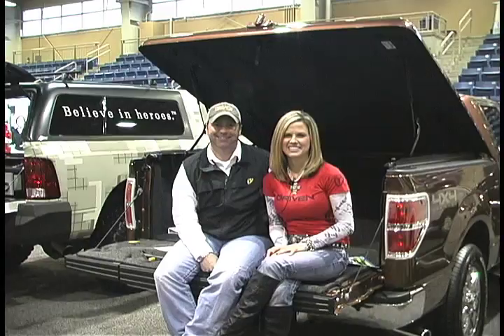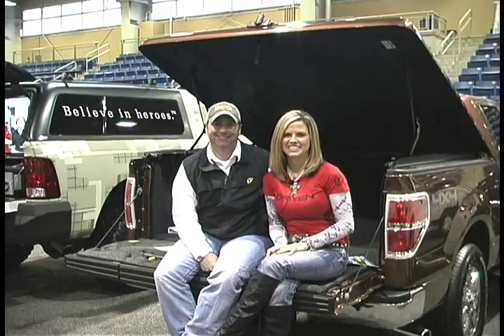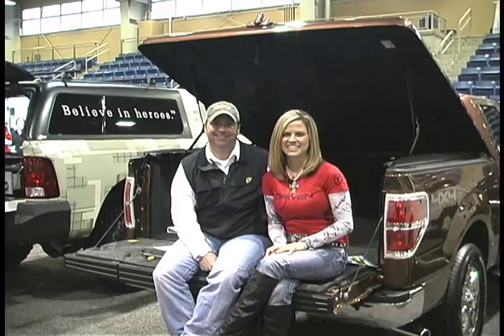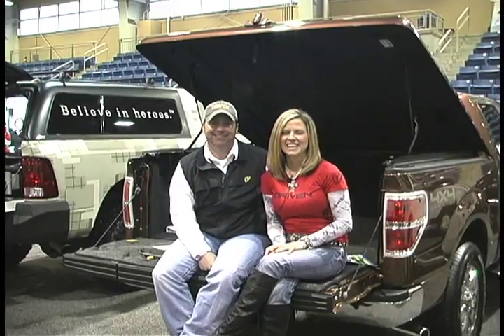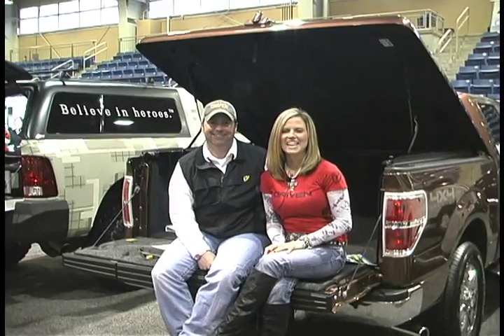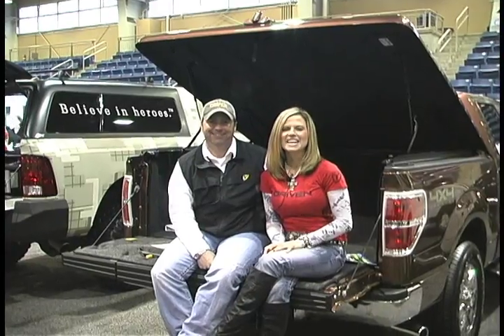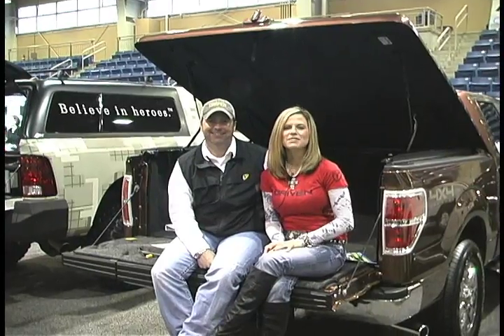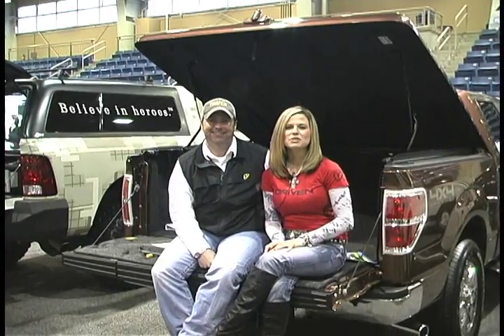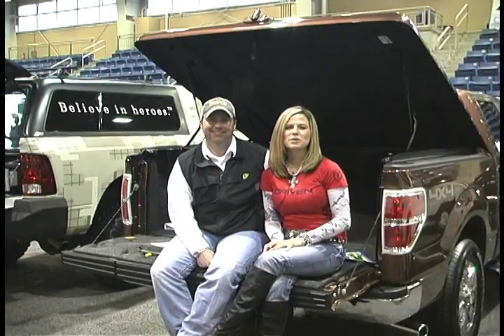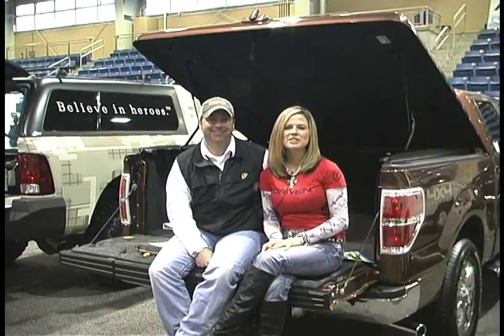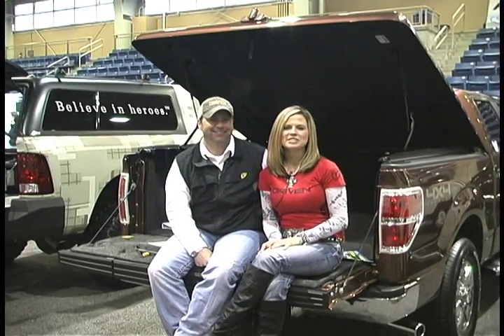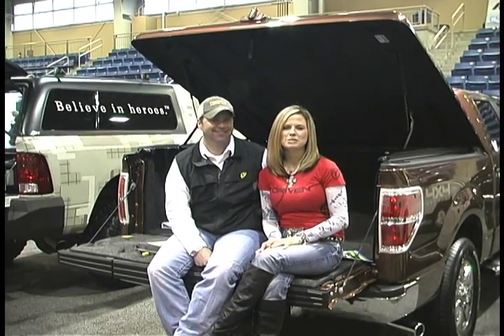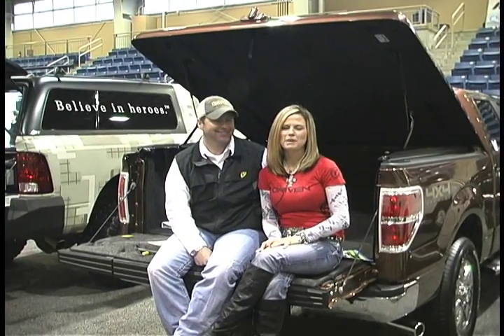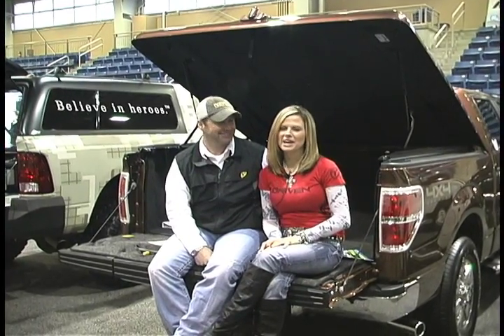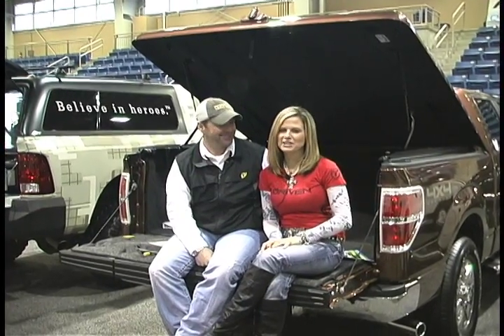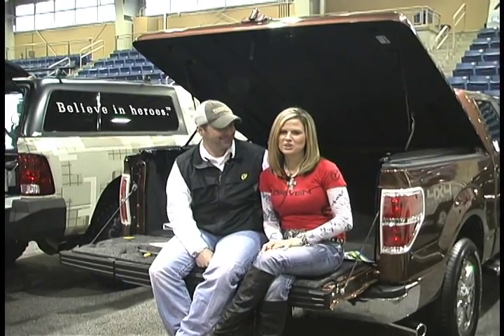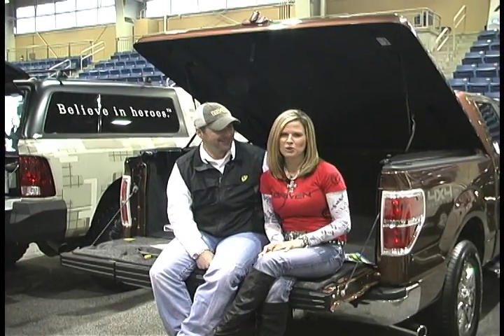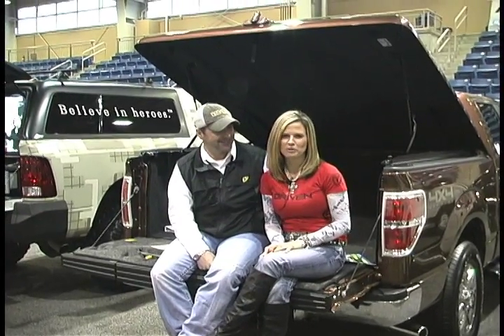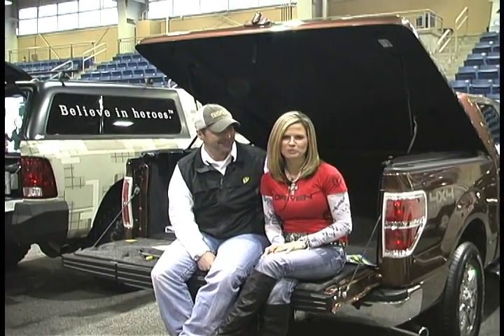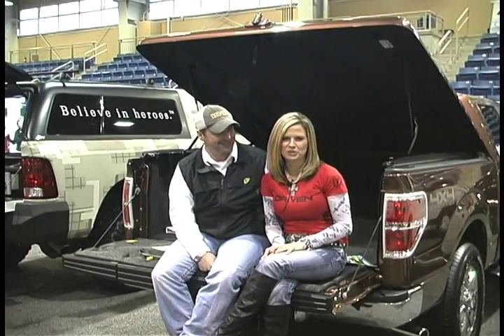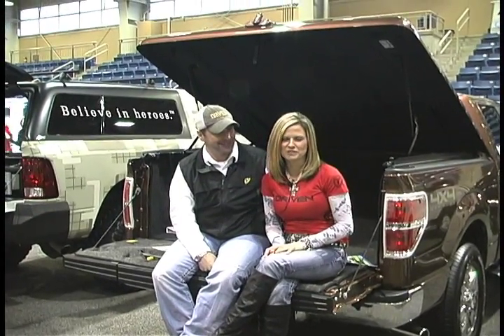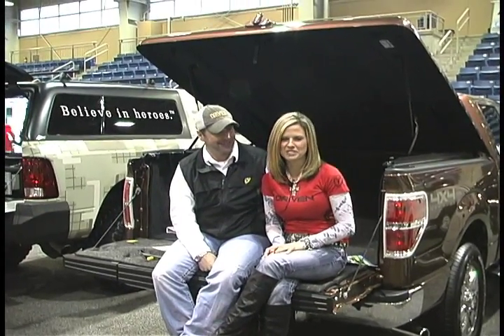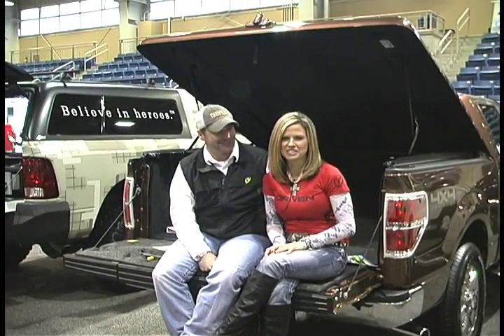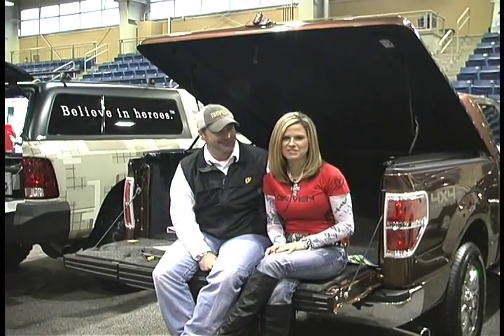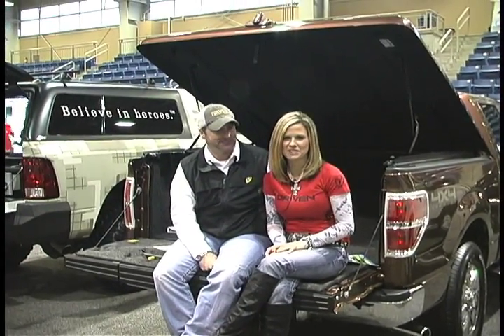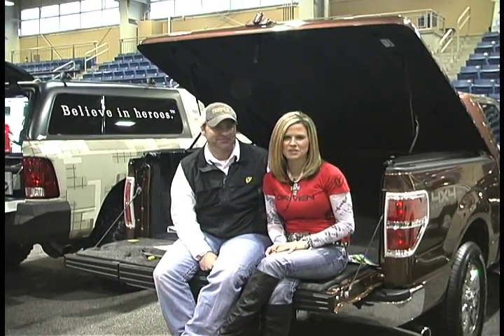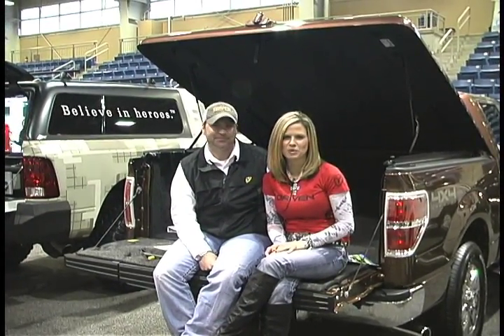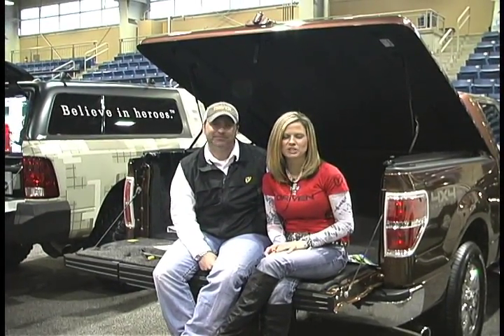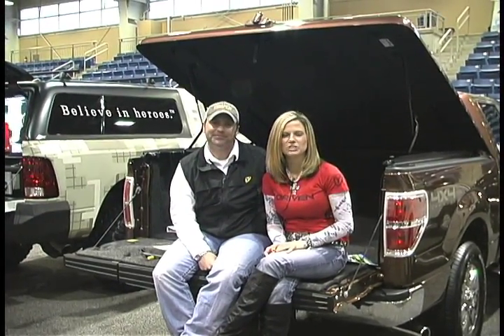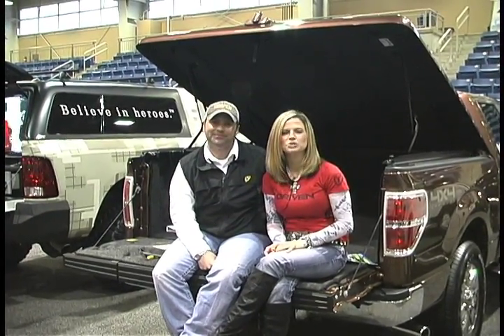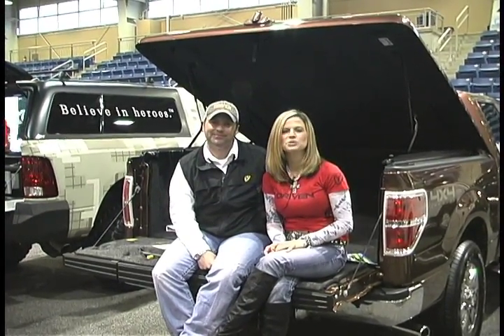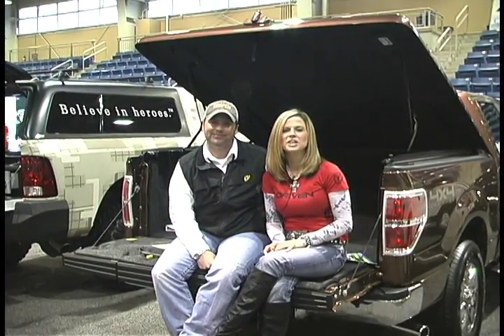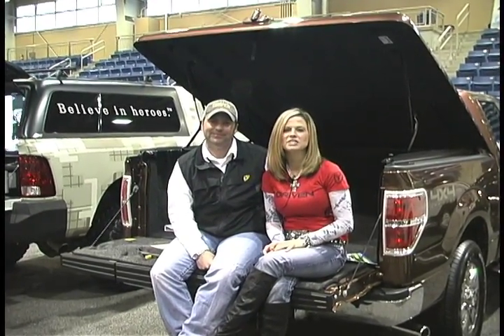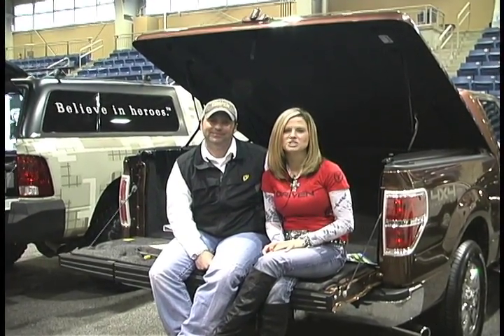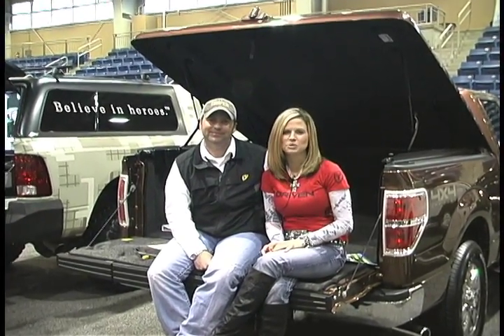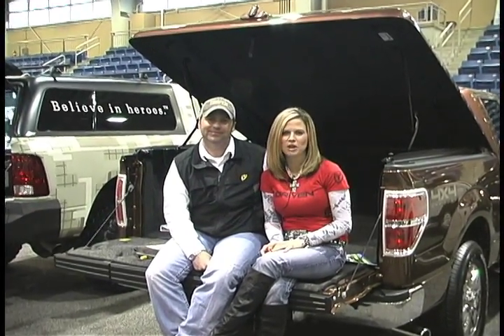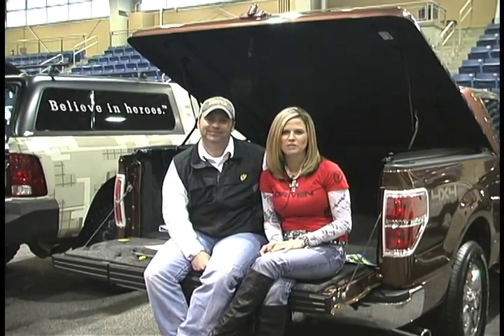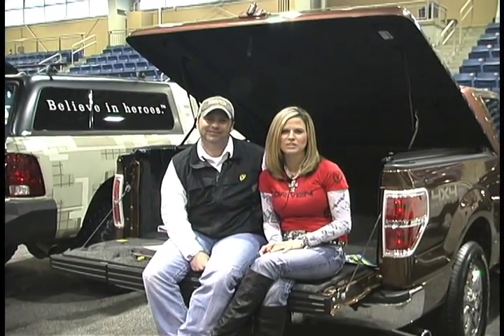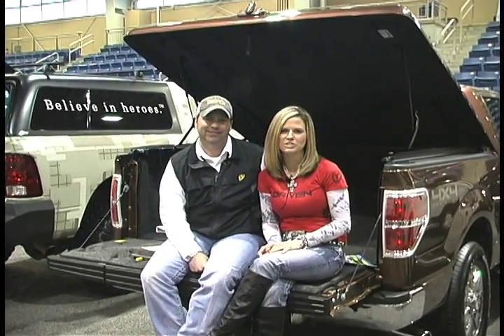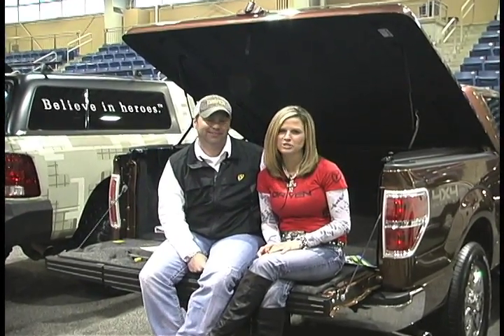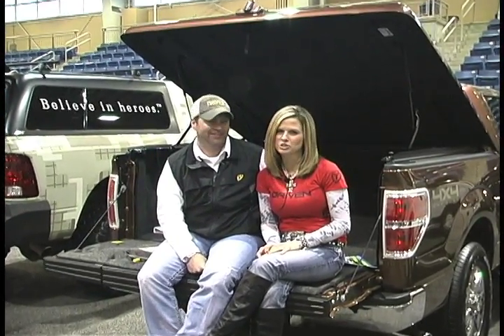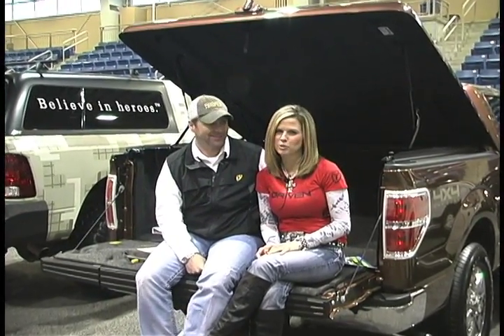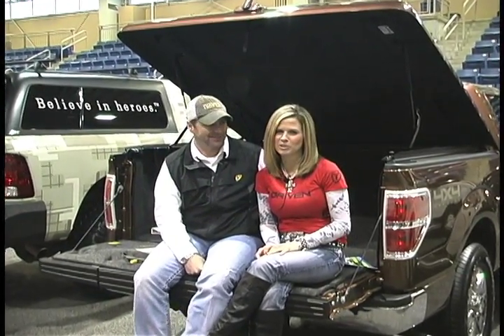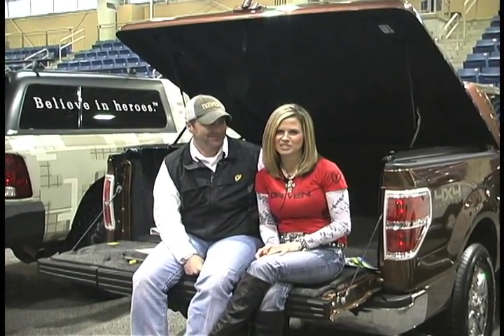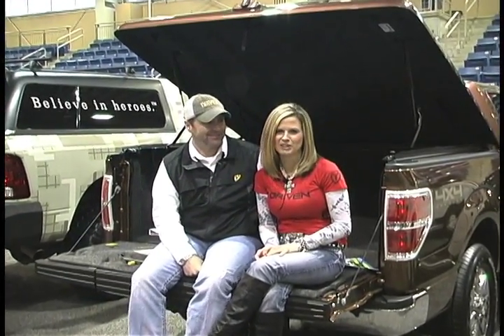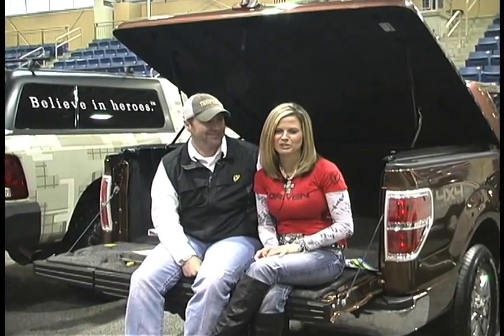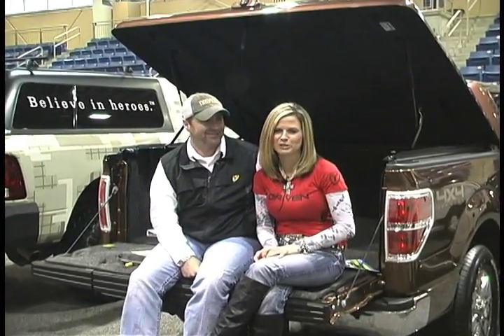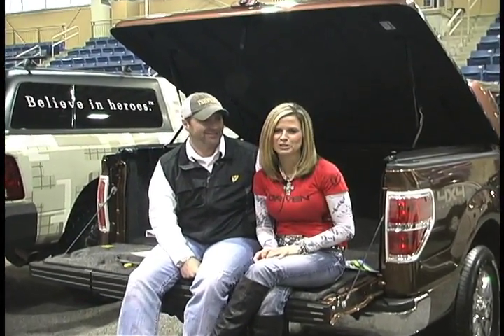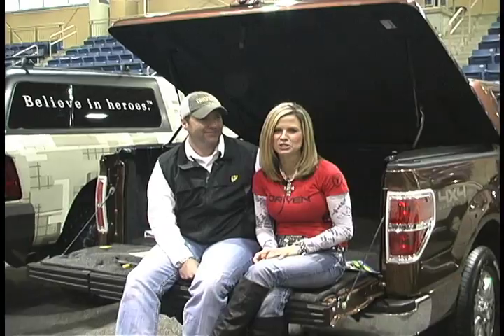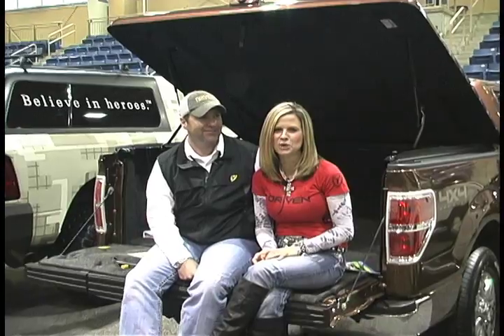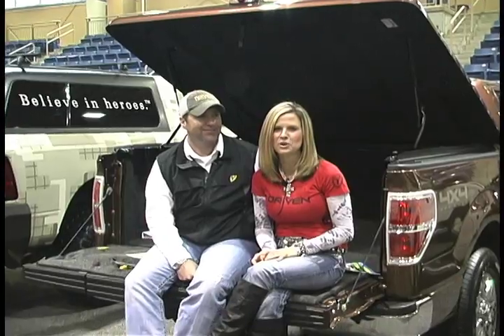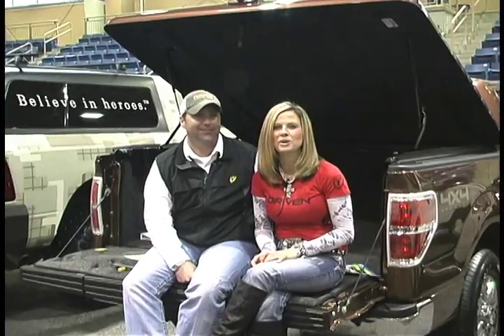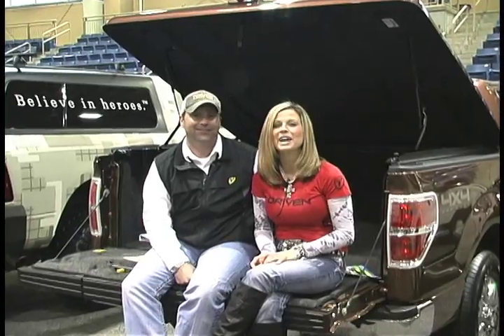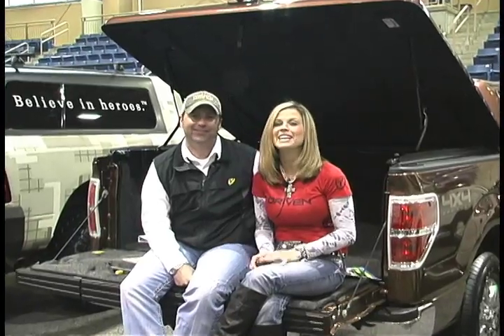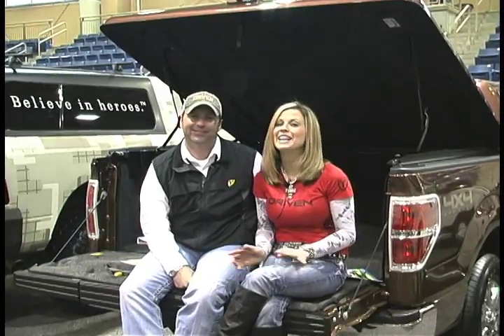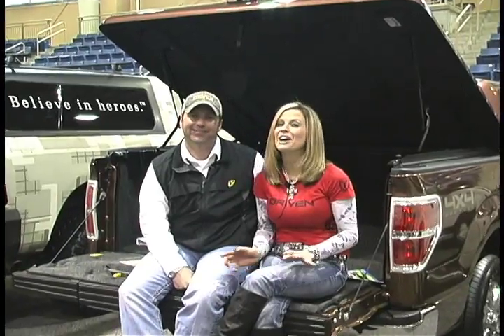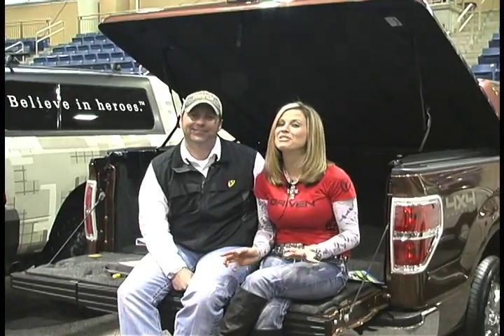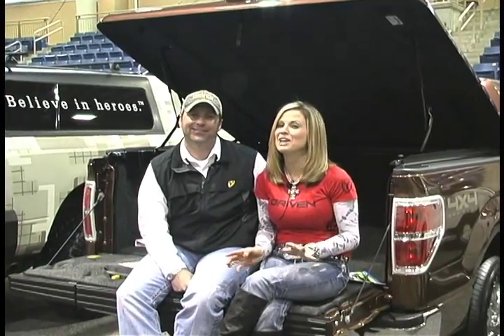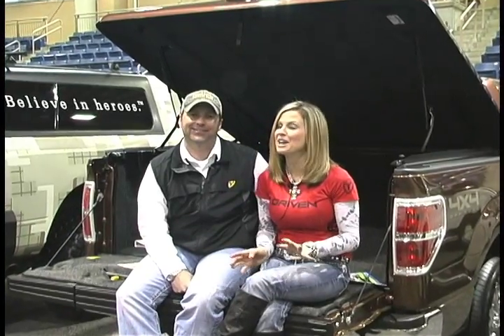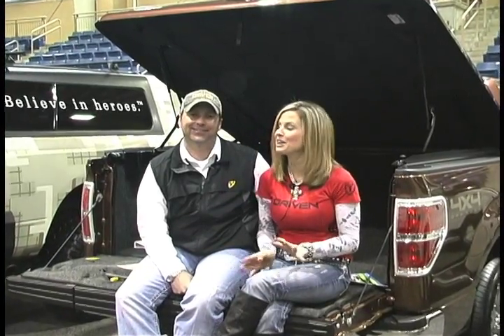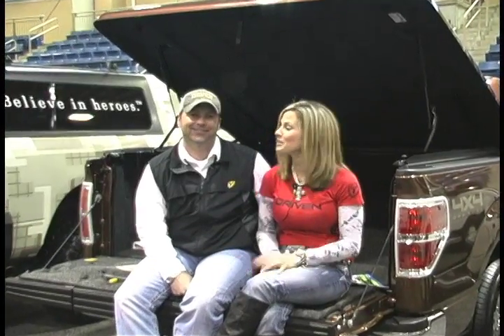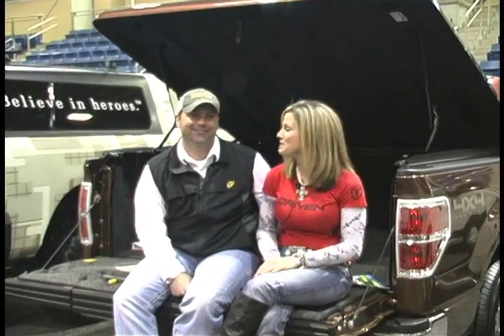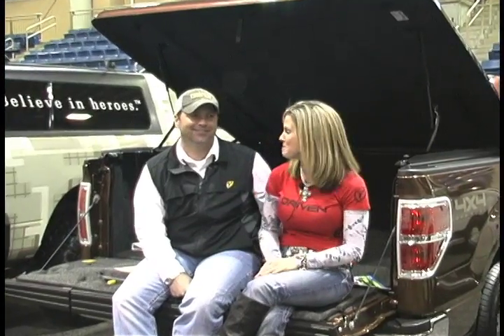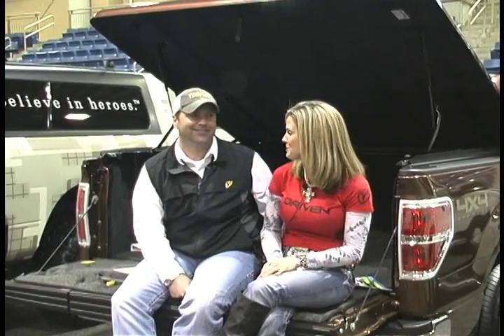Hey everyone, this is Pat and Nicole from Driven TV and we're at the 2012 Eastern Sports and Outdoors Show, hanging out in the ARE booth.